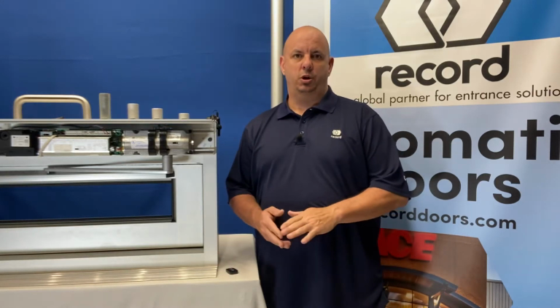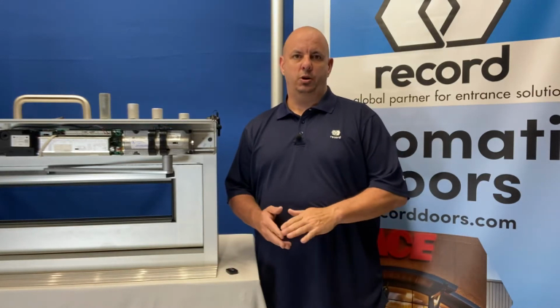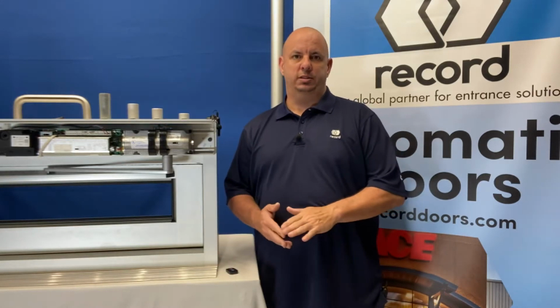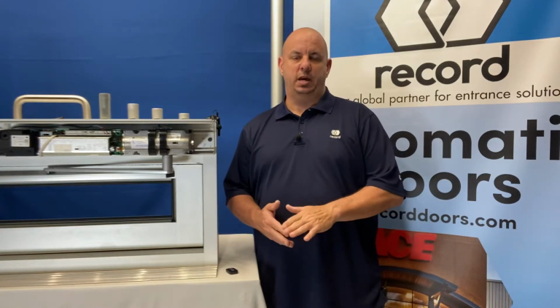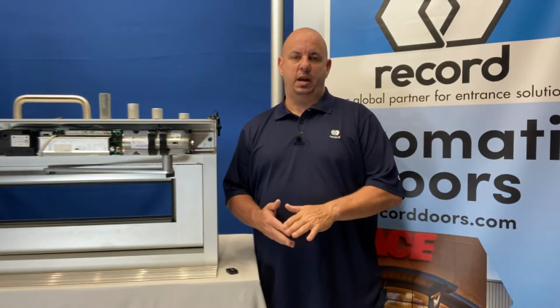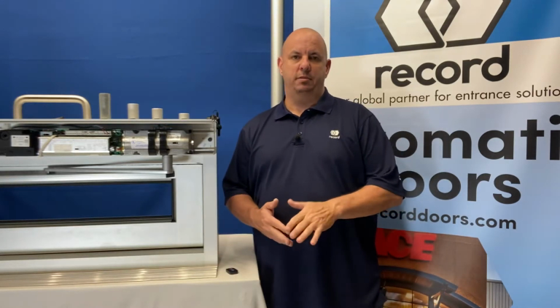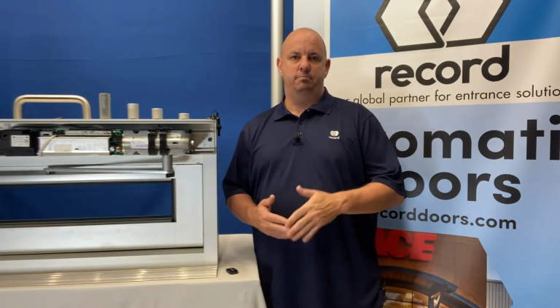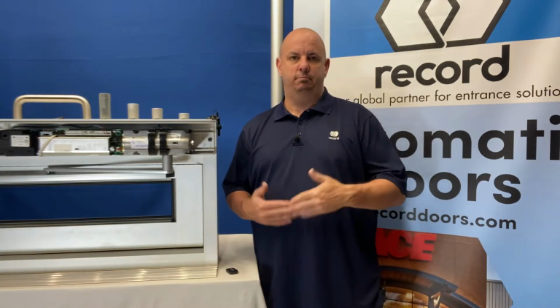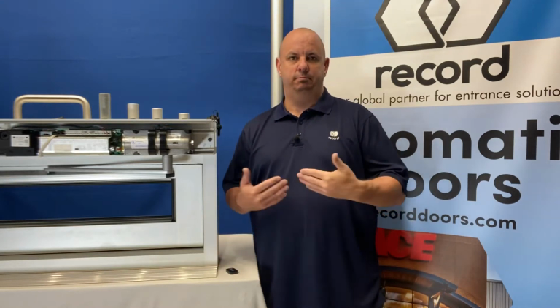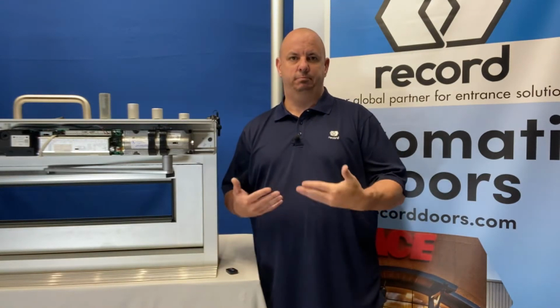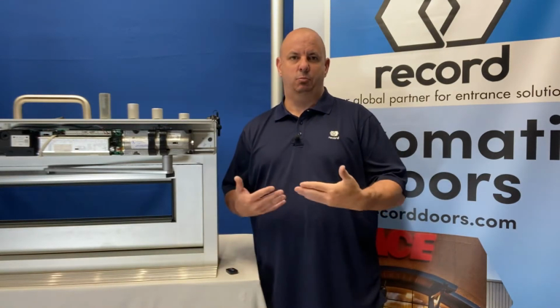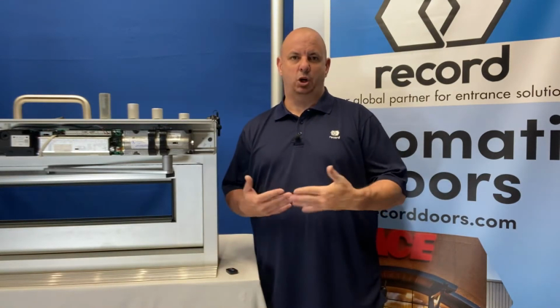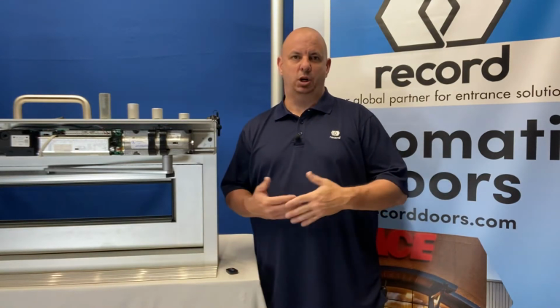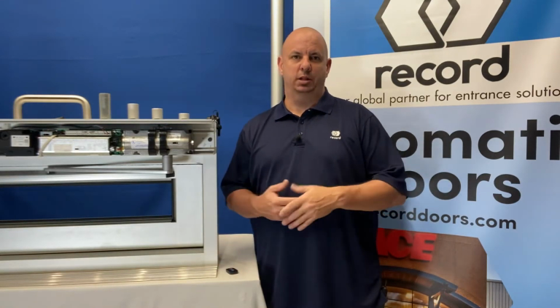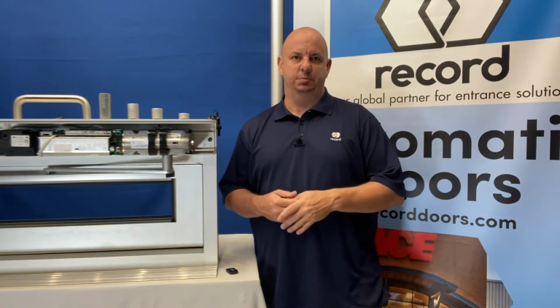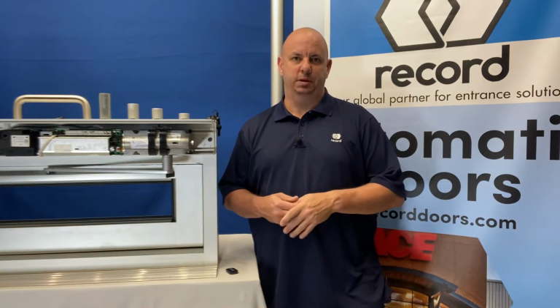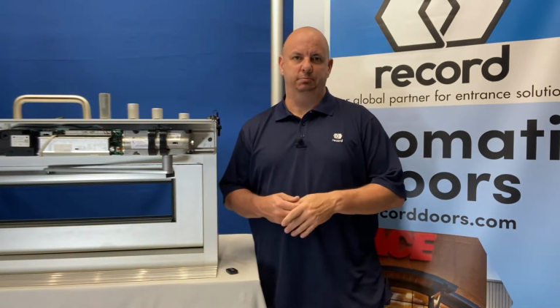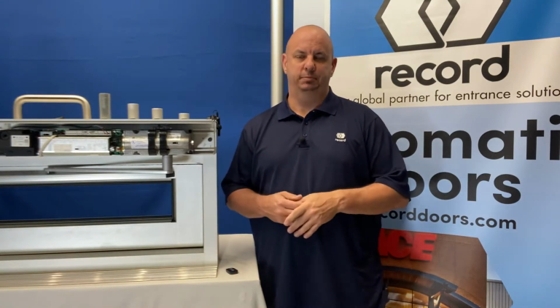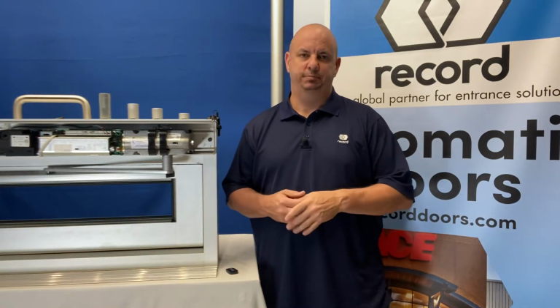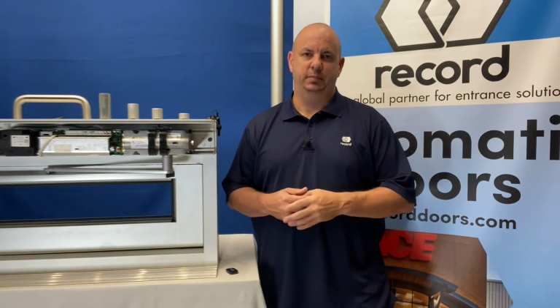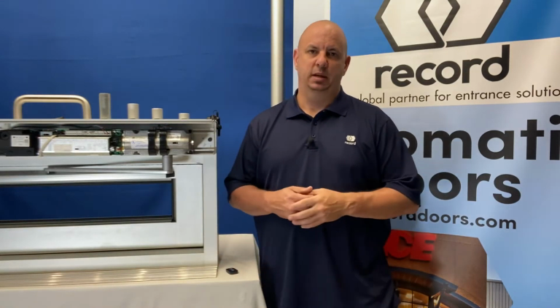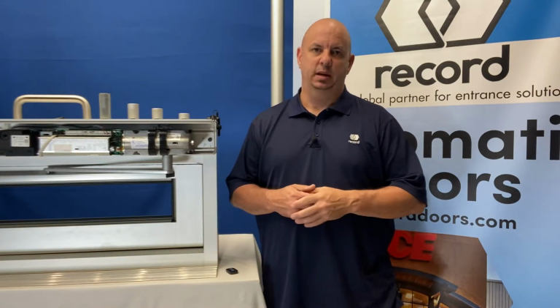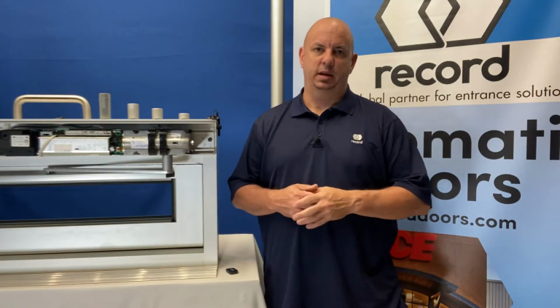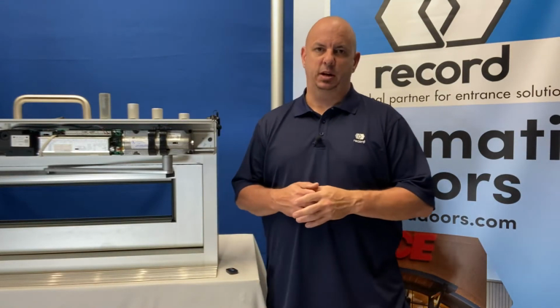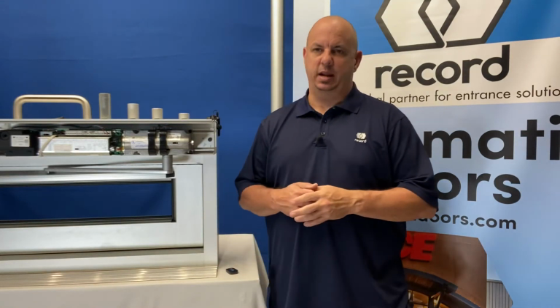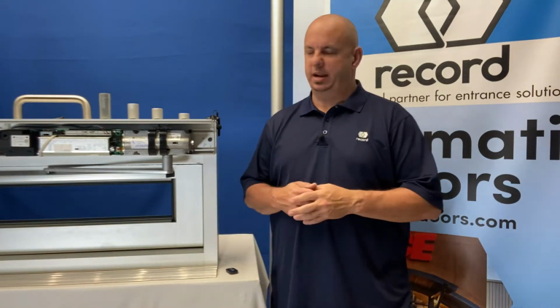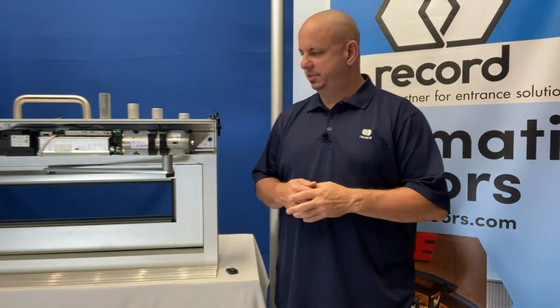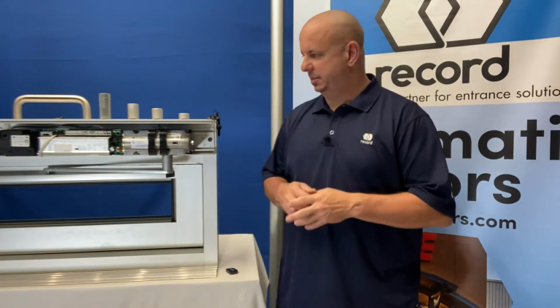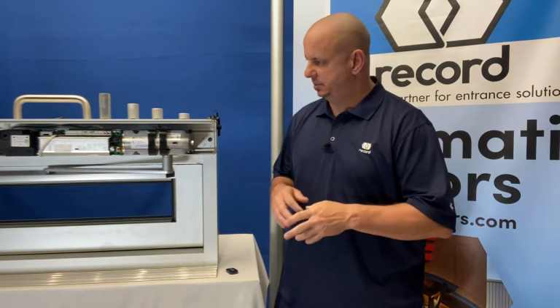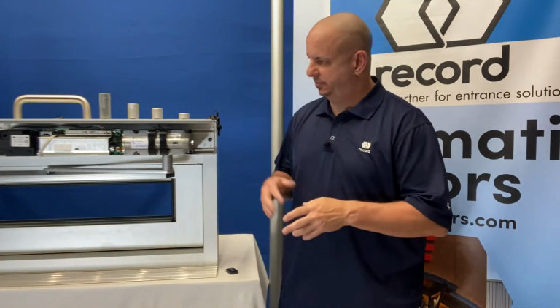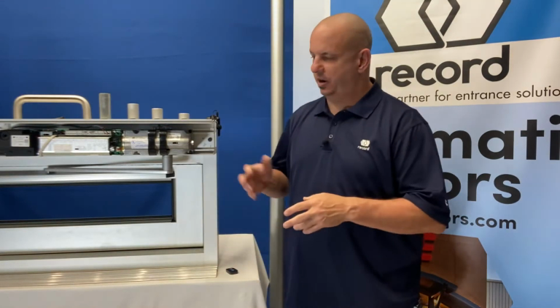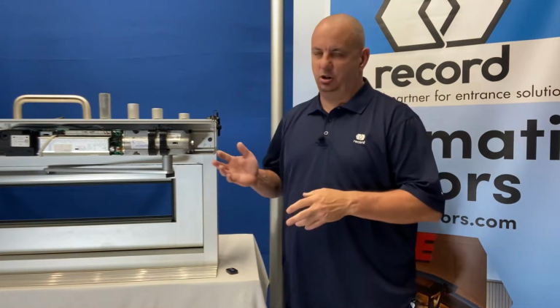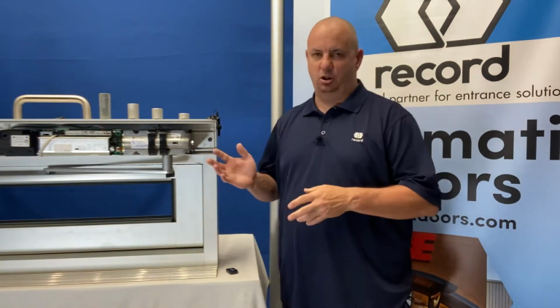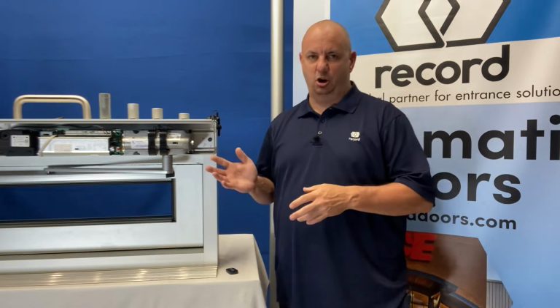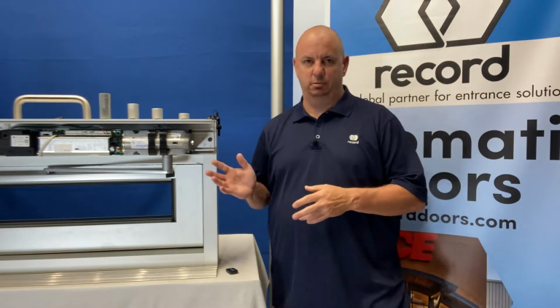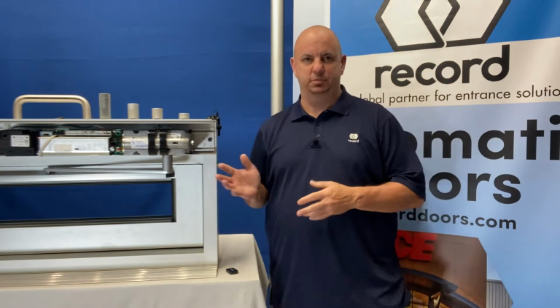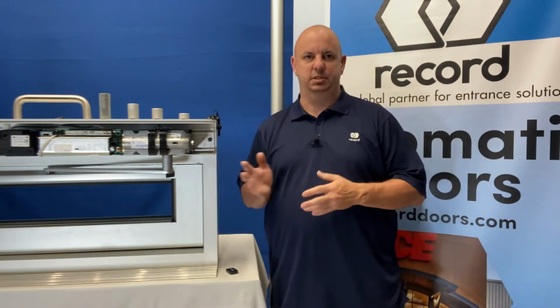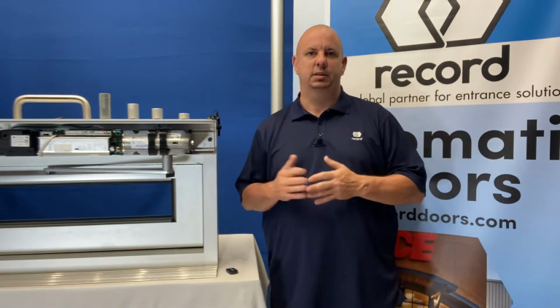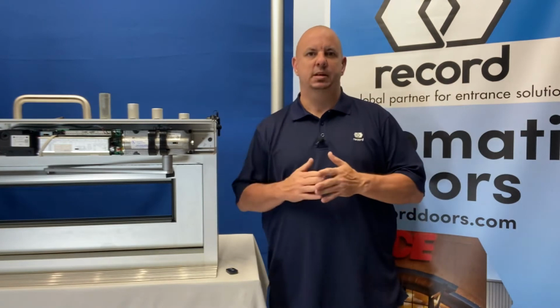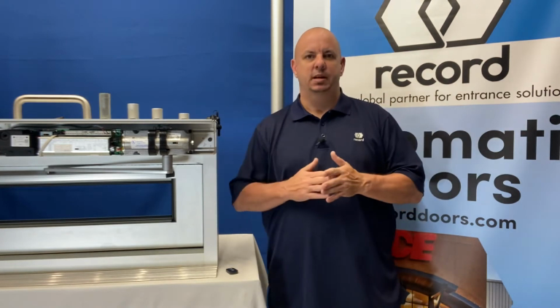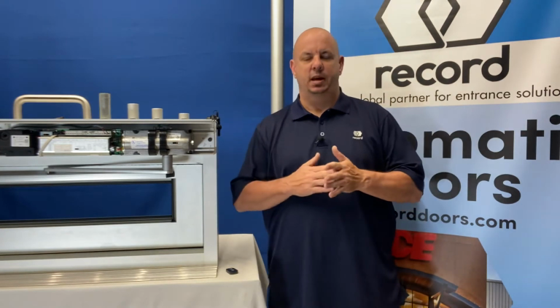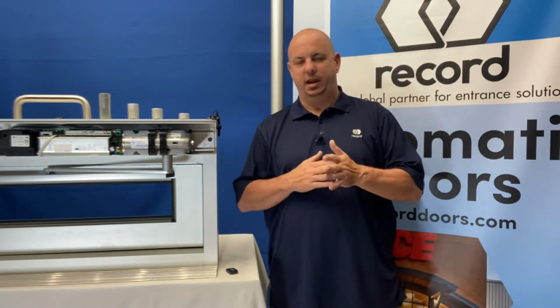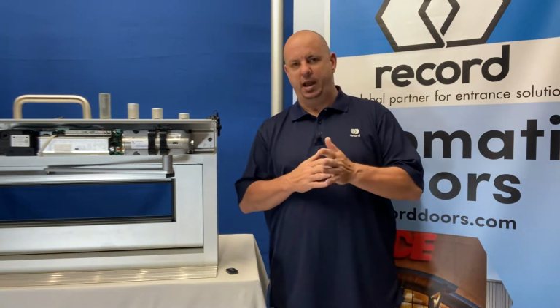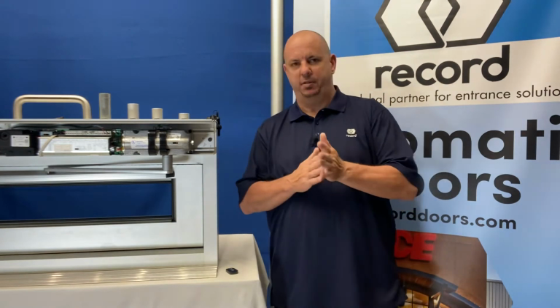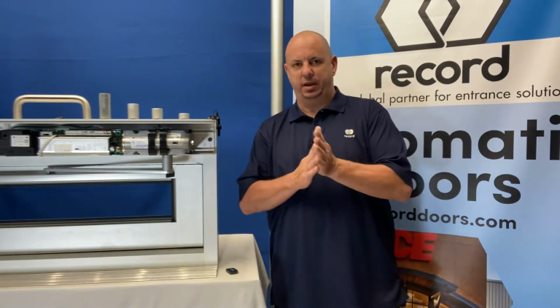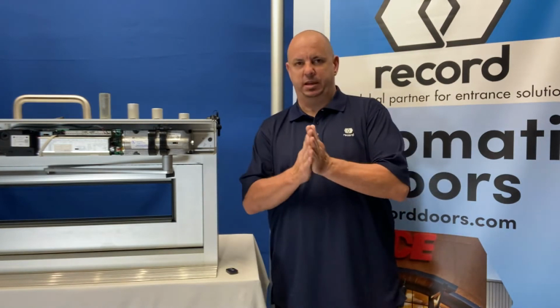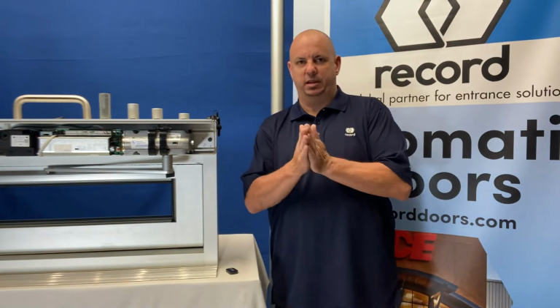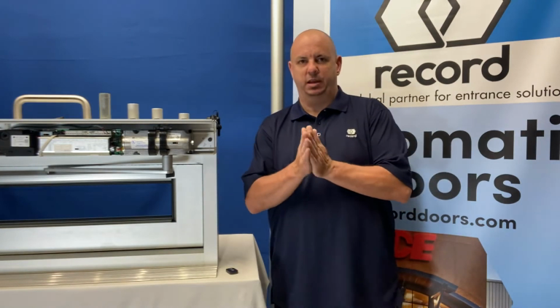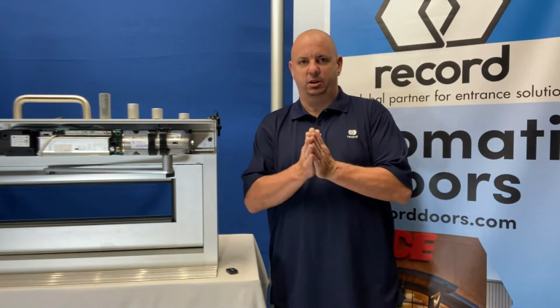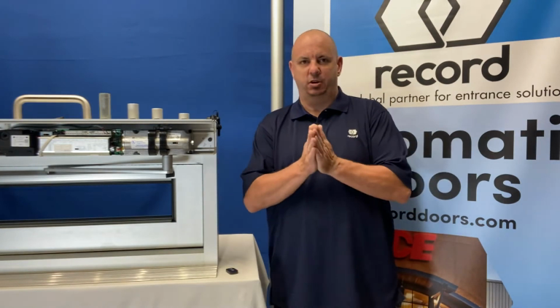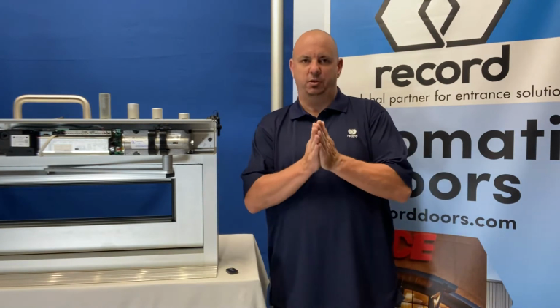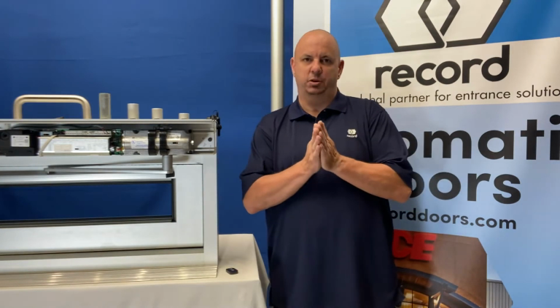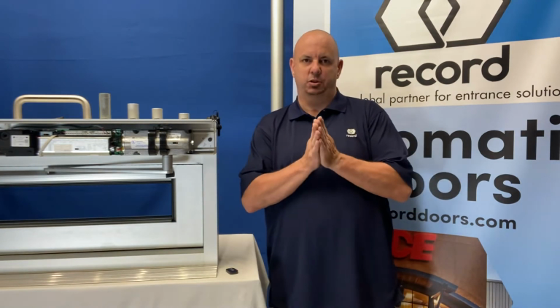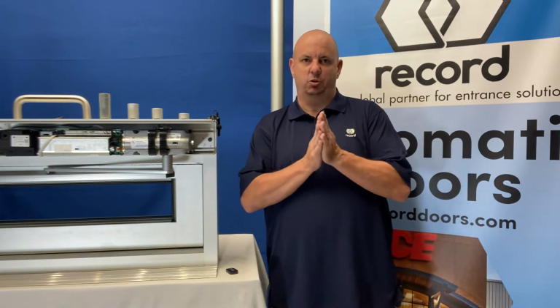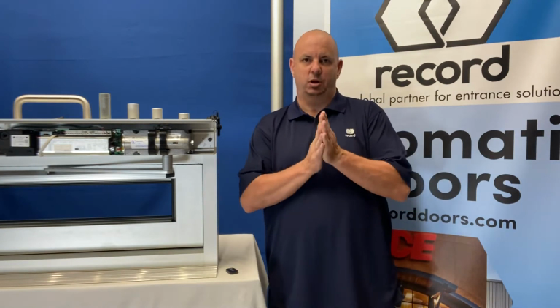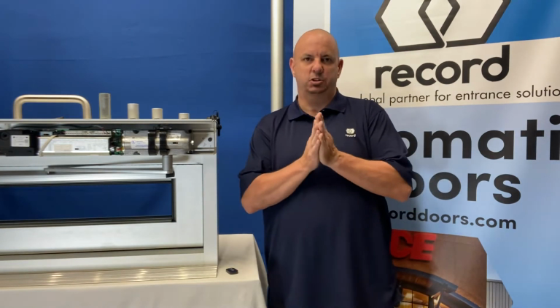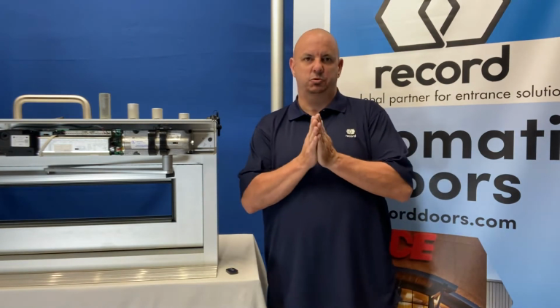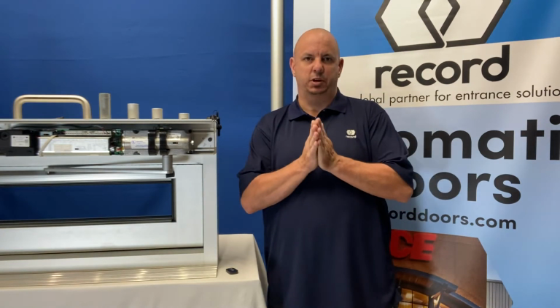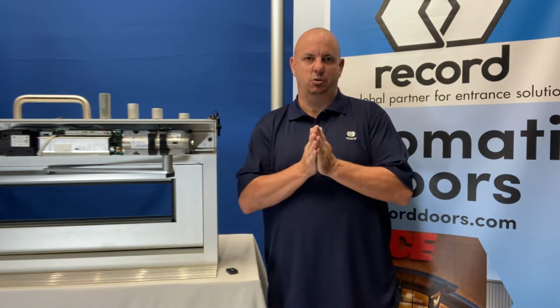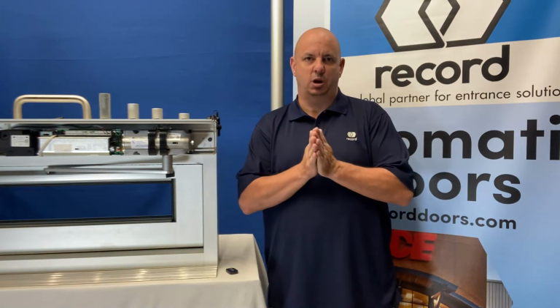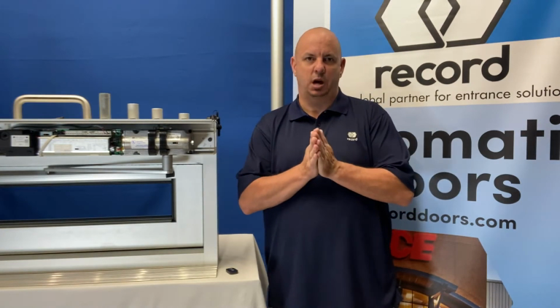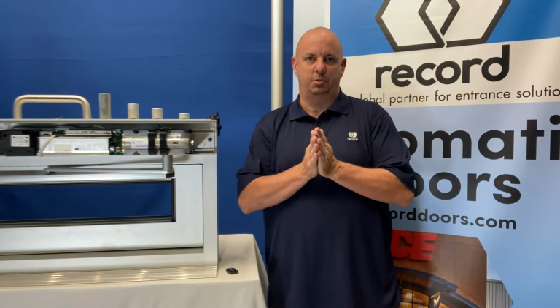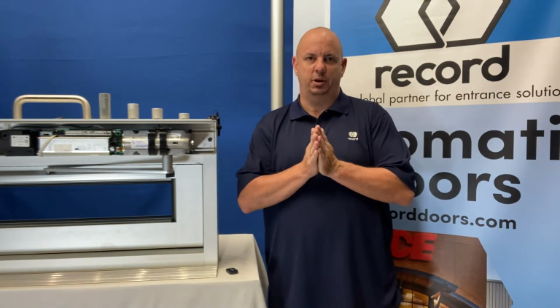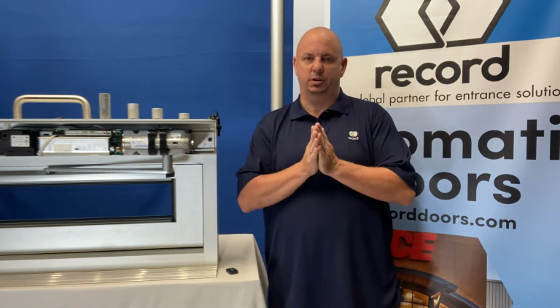RecordUSA, Mark Huntsman, here today to discuss fire alarms and how they can integrate with your swing door operators.